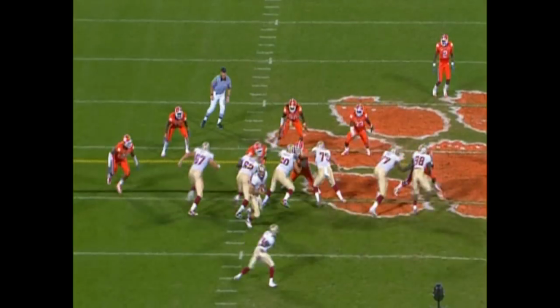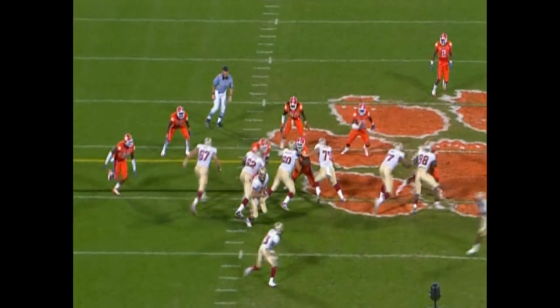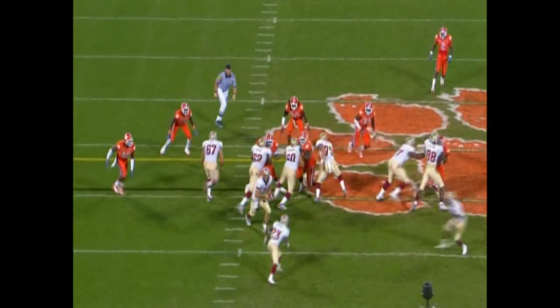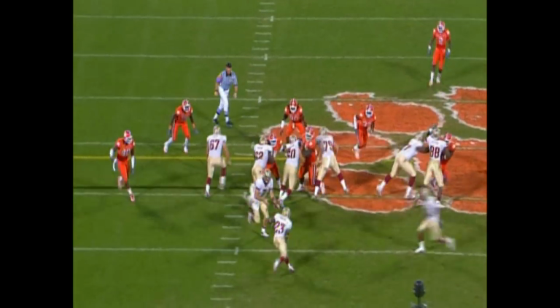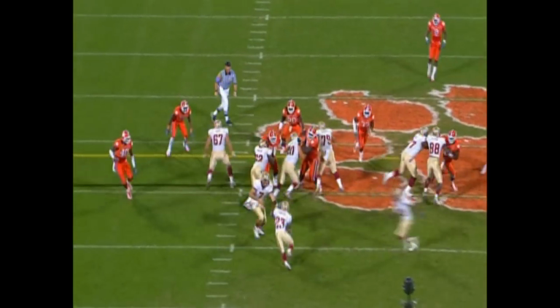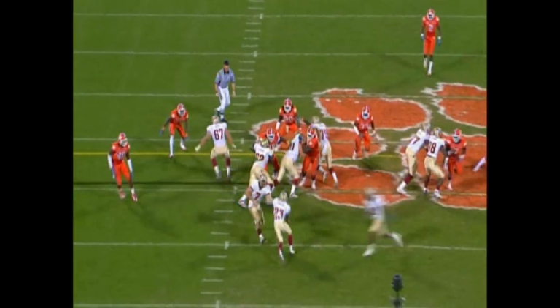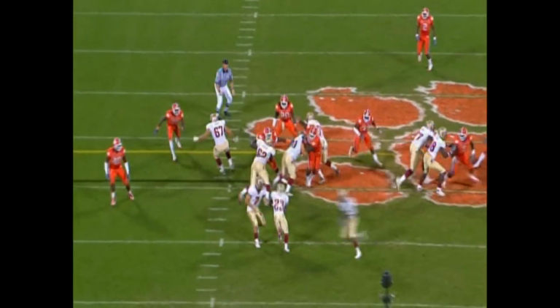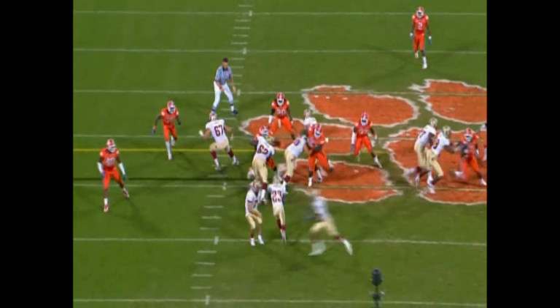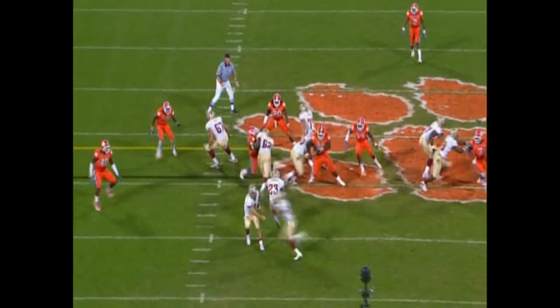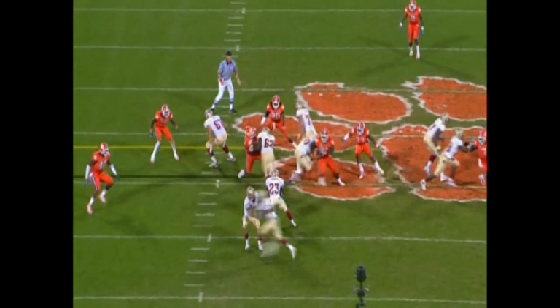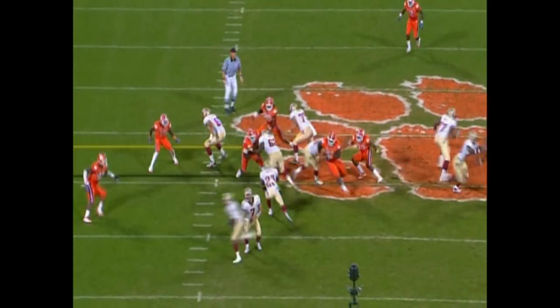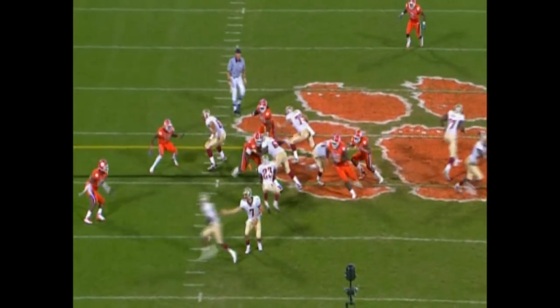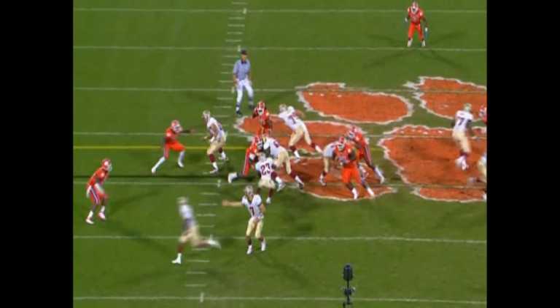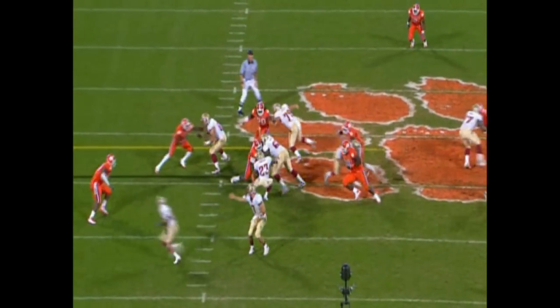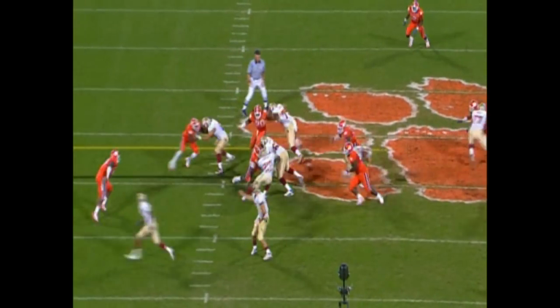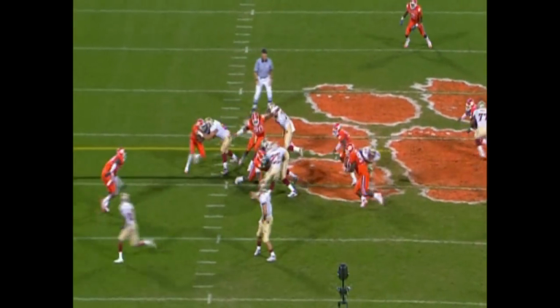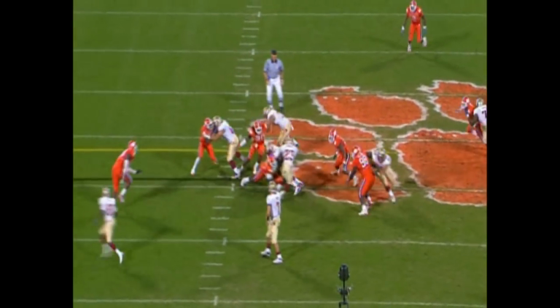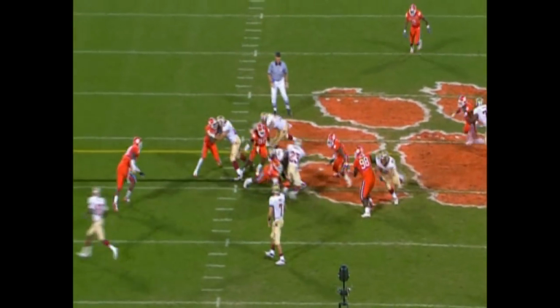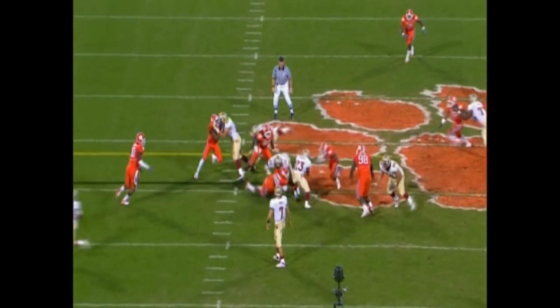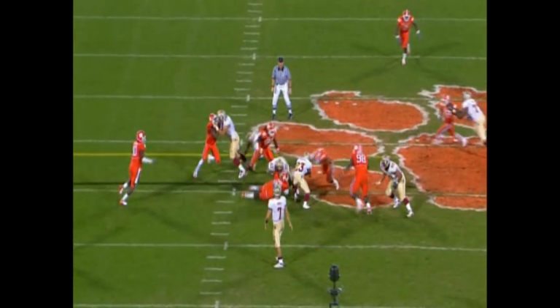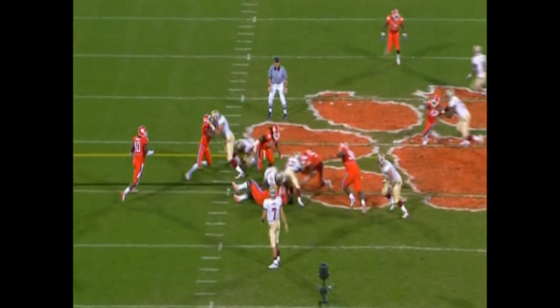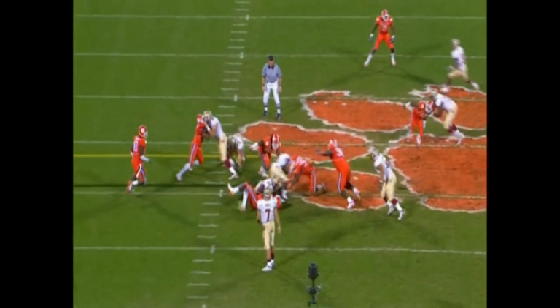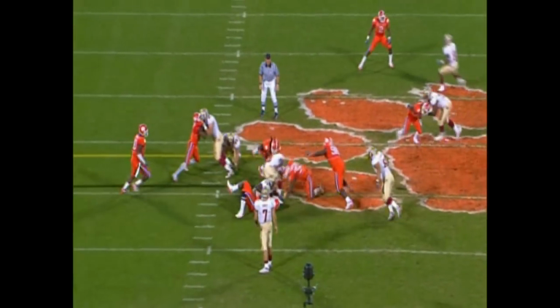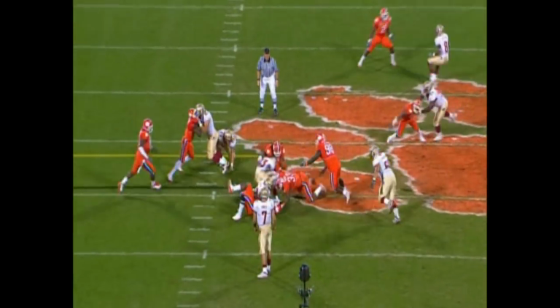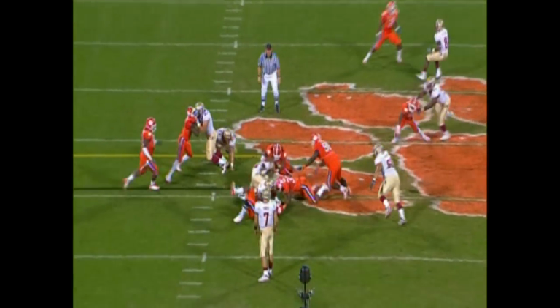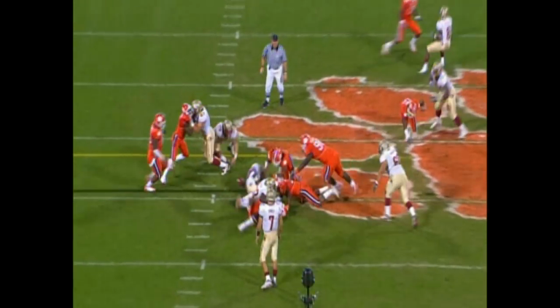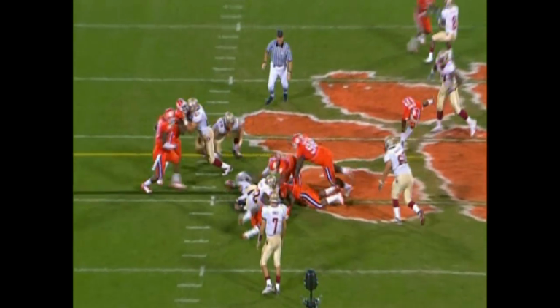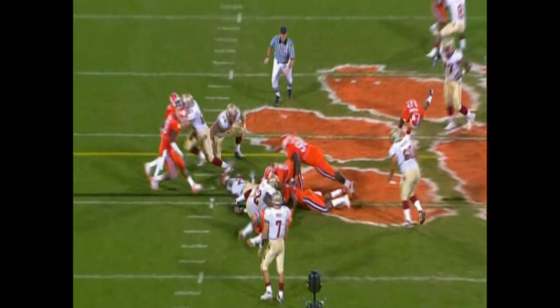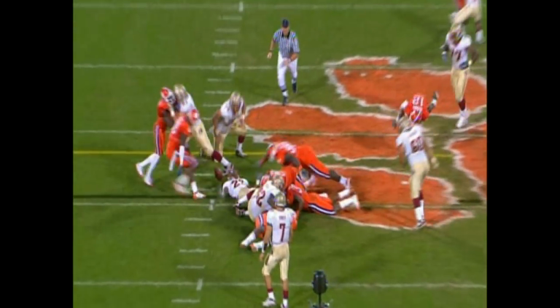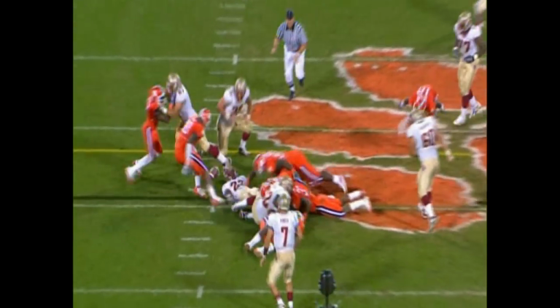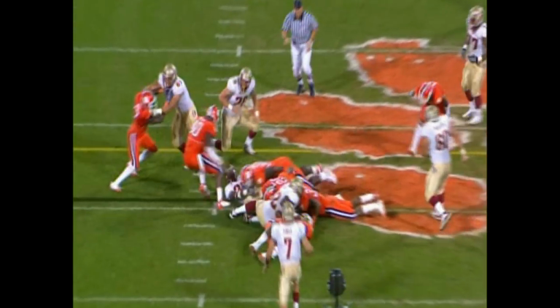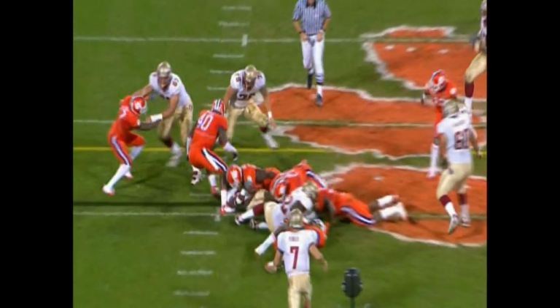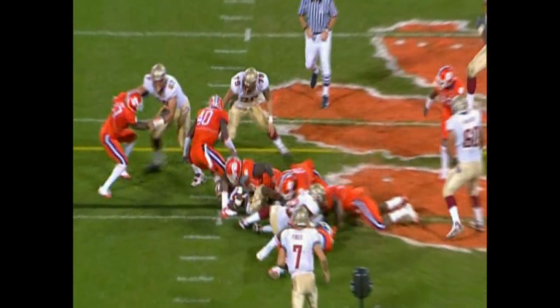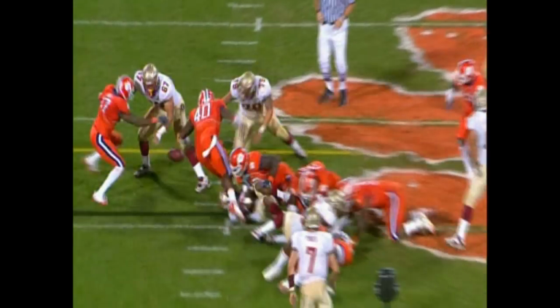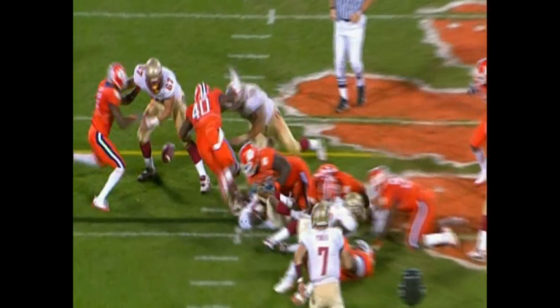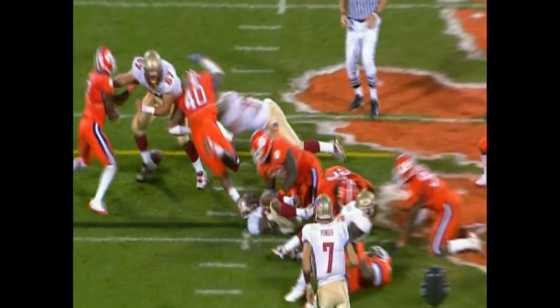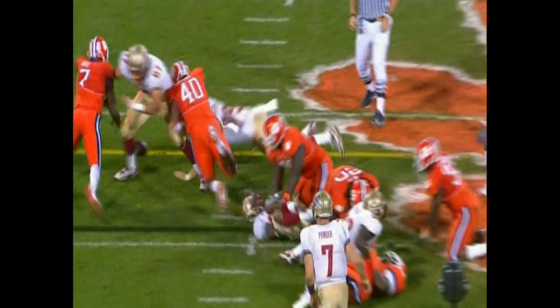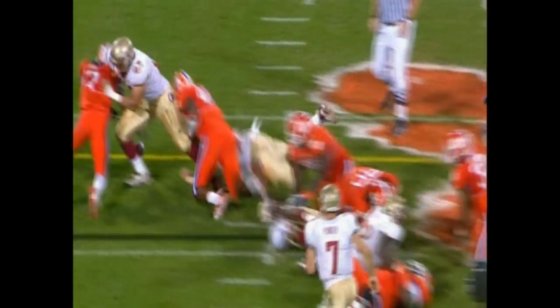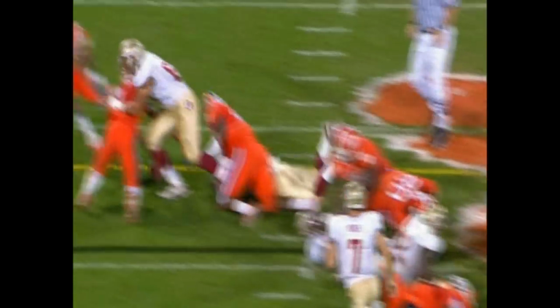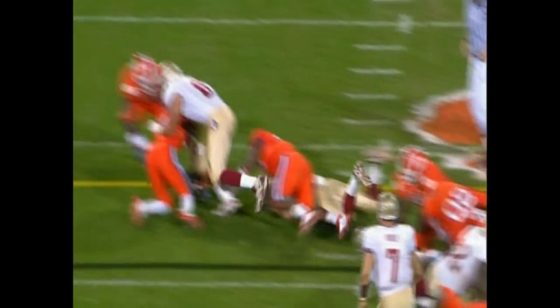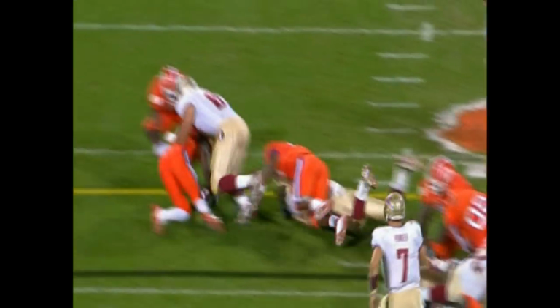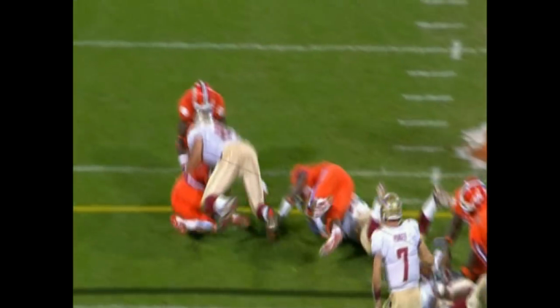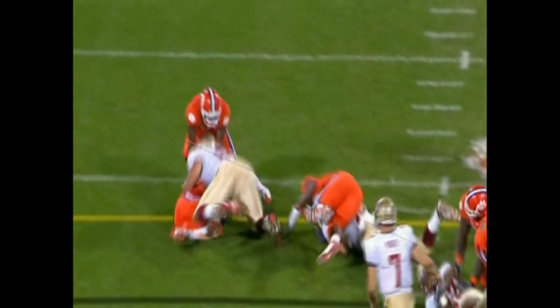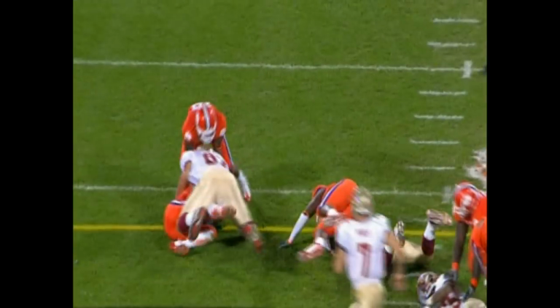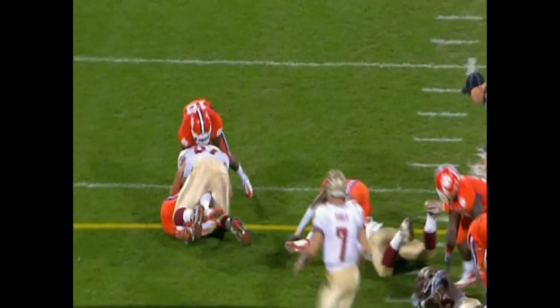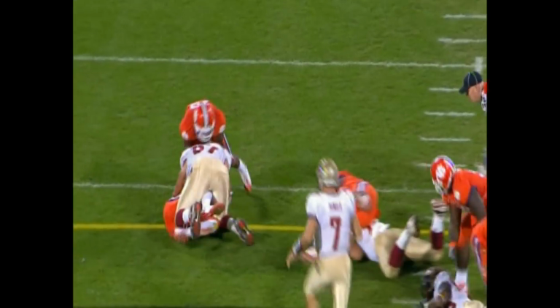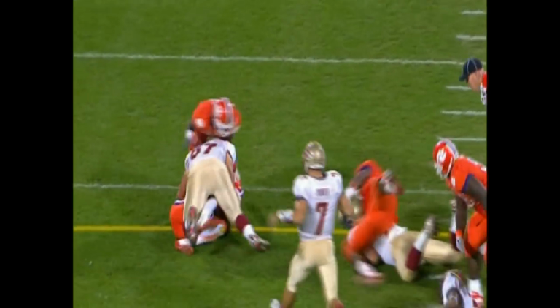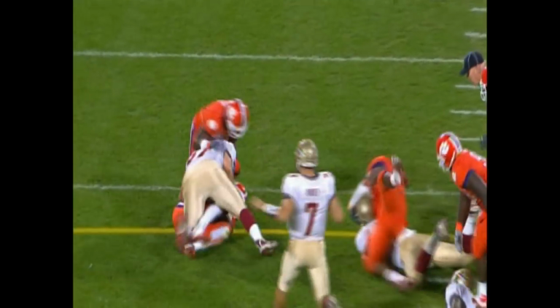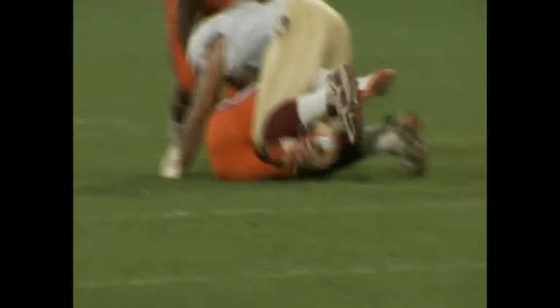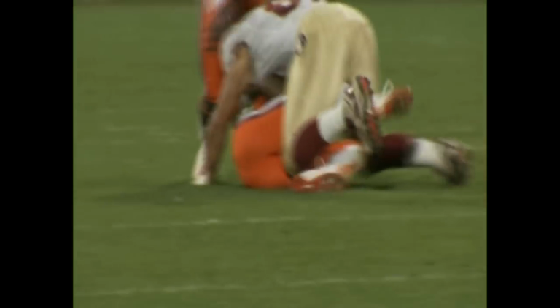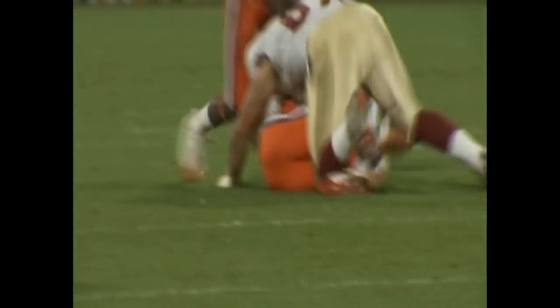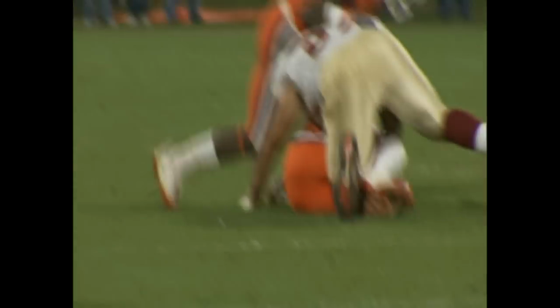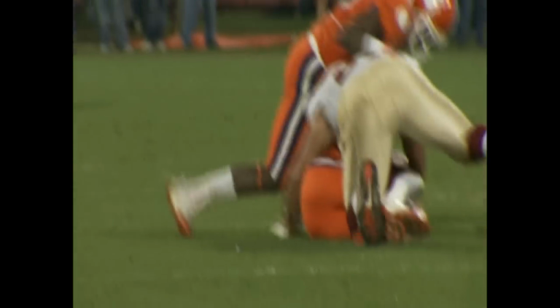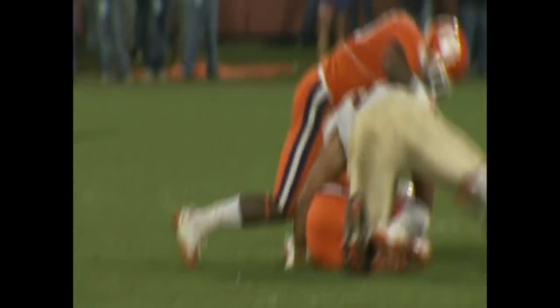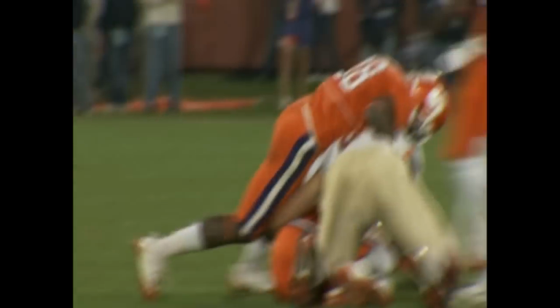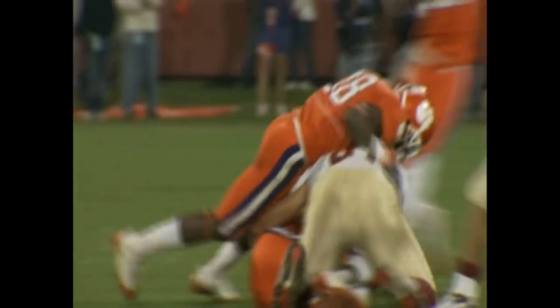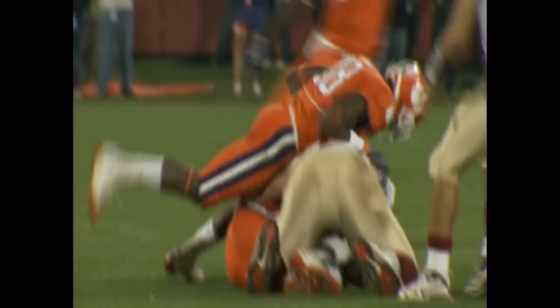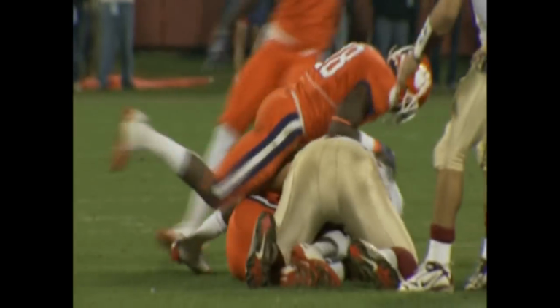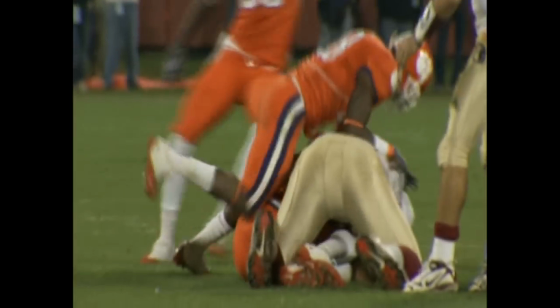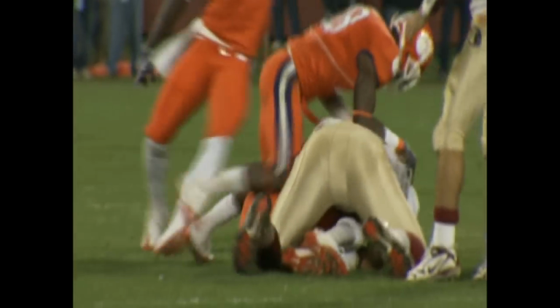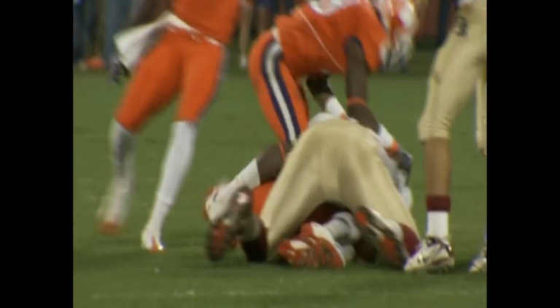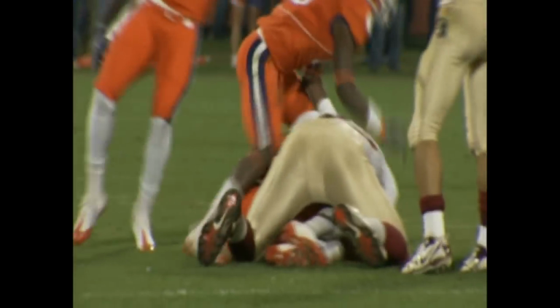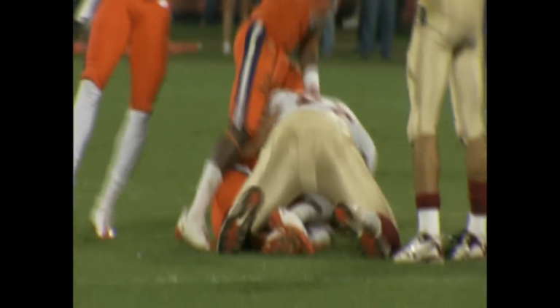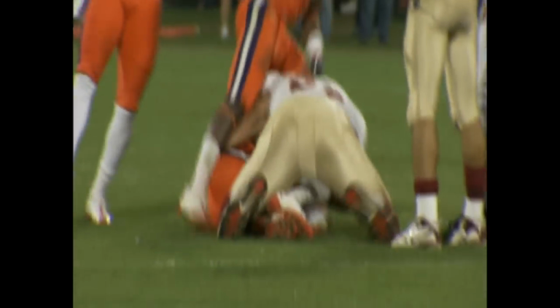The ball is in the middle of the football field — who comes up with it, diving forward — Clemson thinks they've got it, and they do.